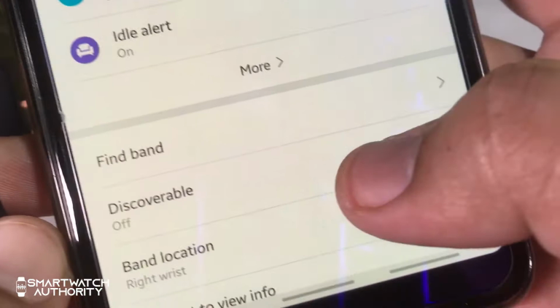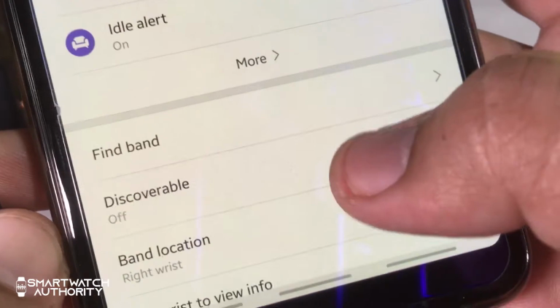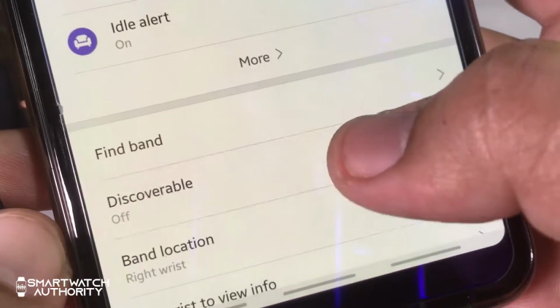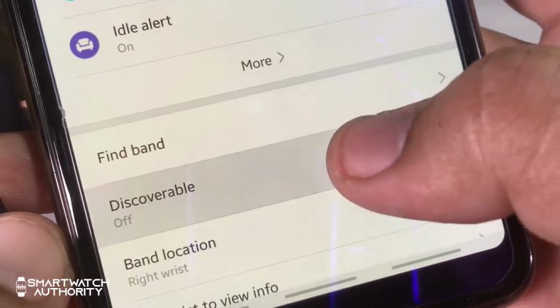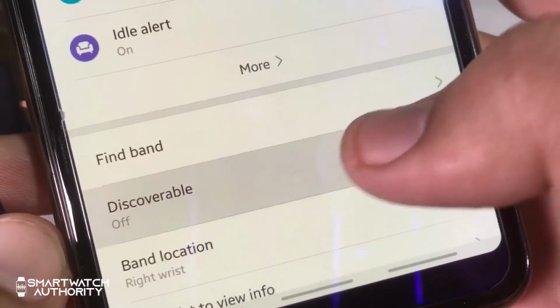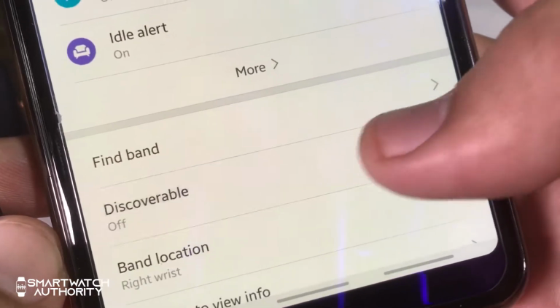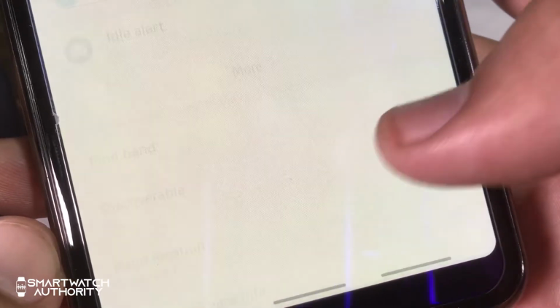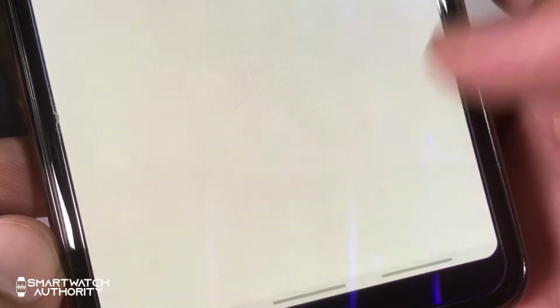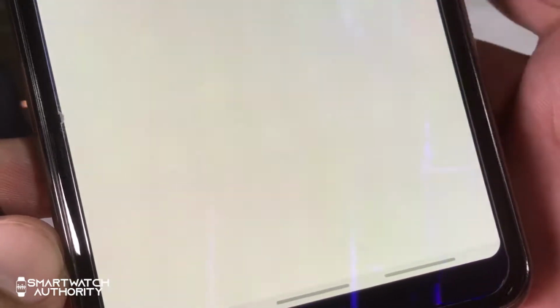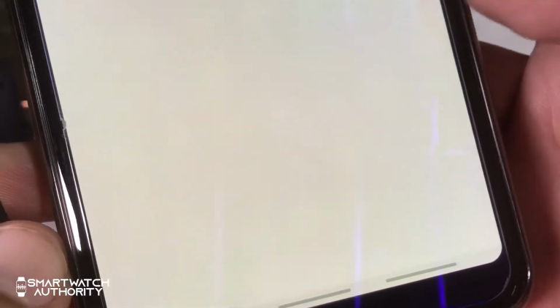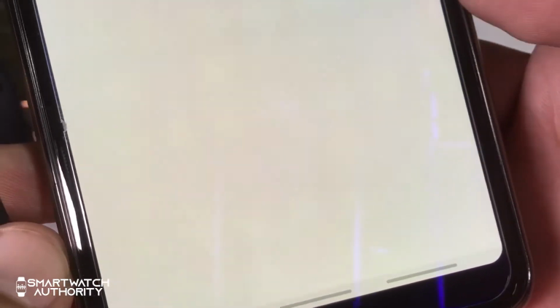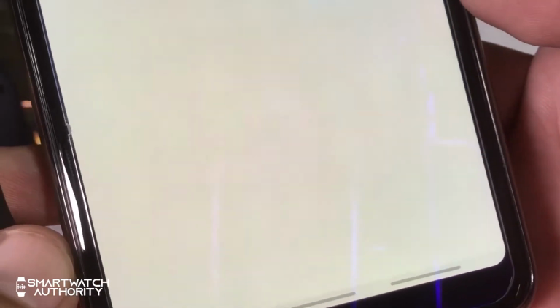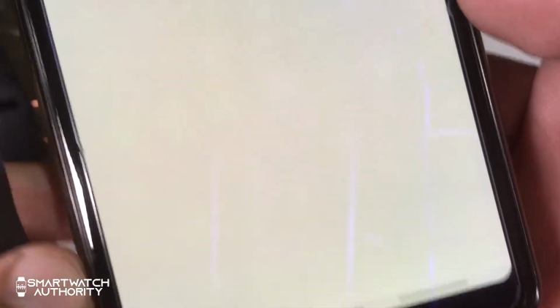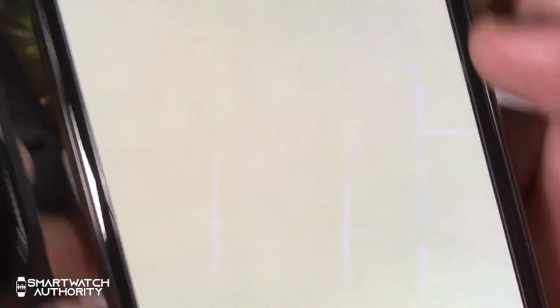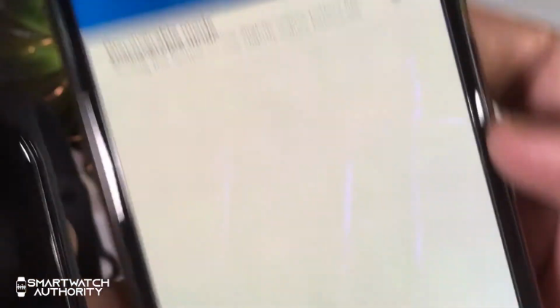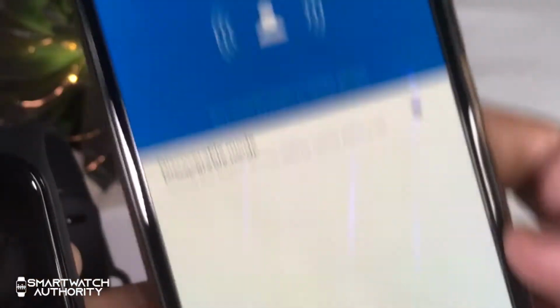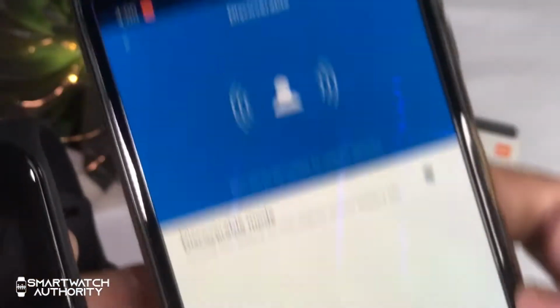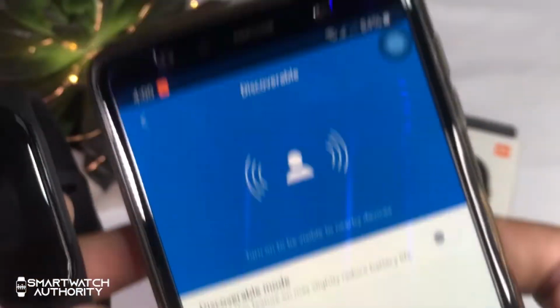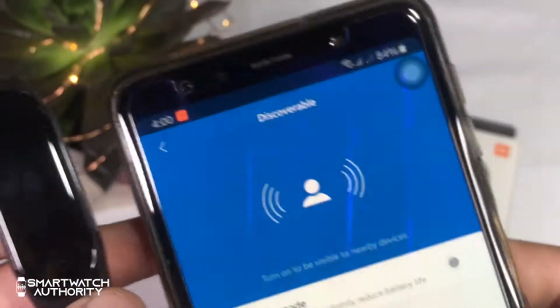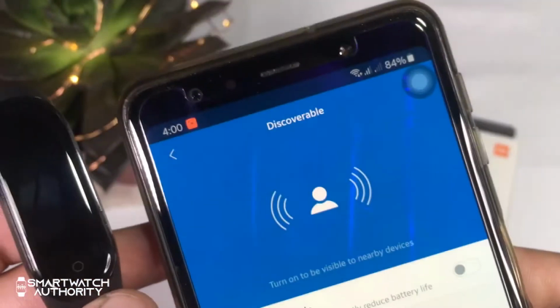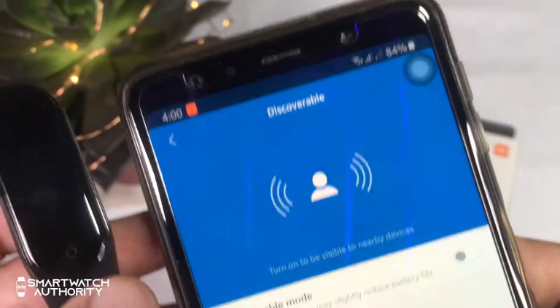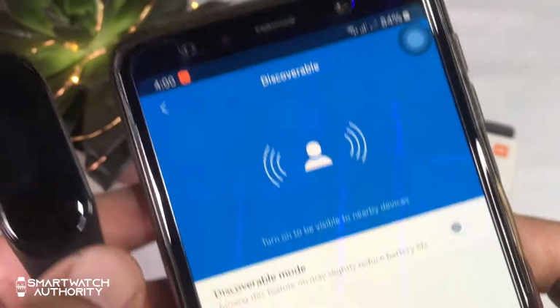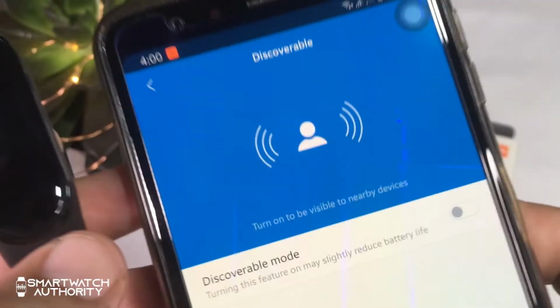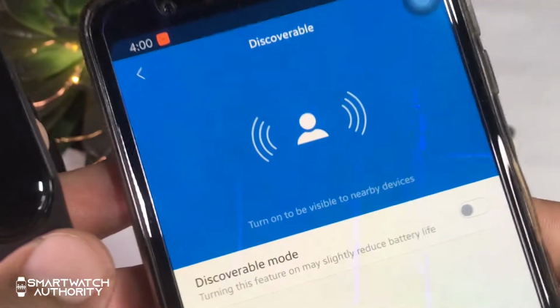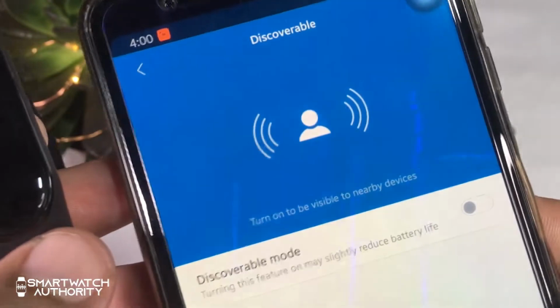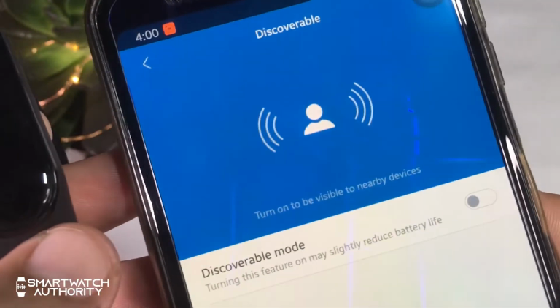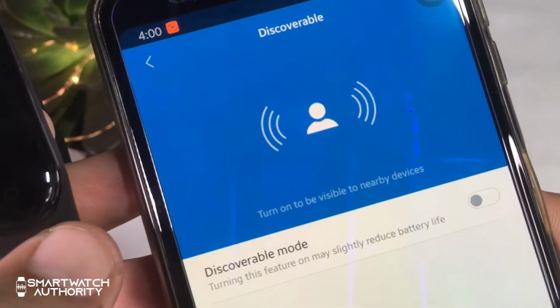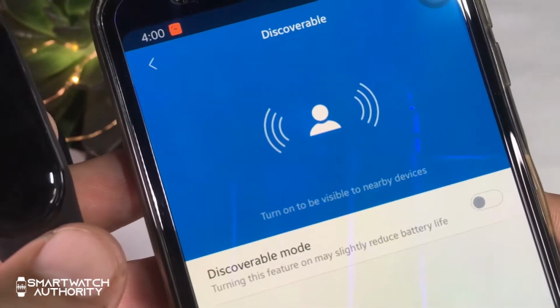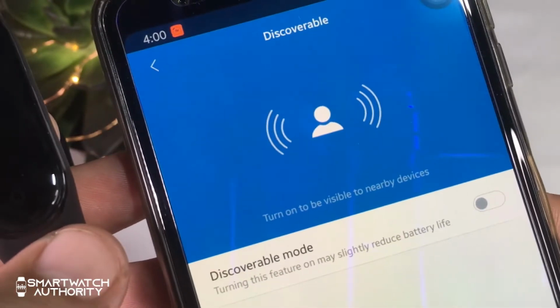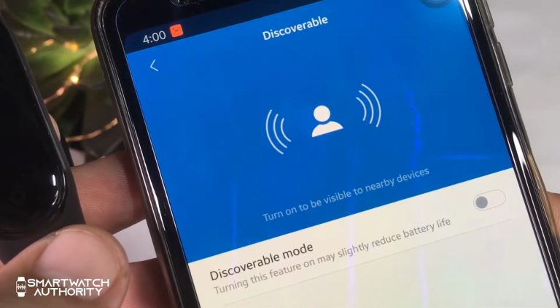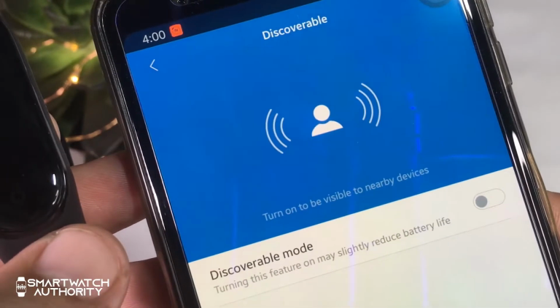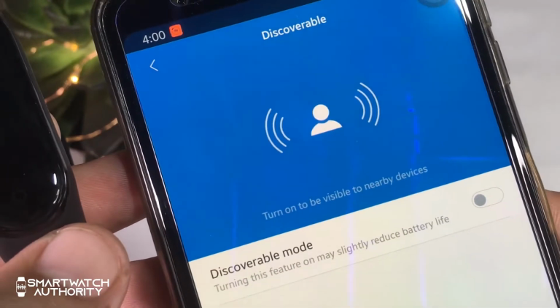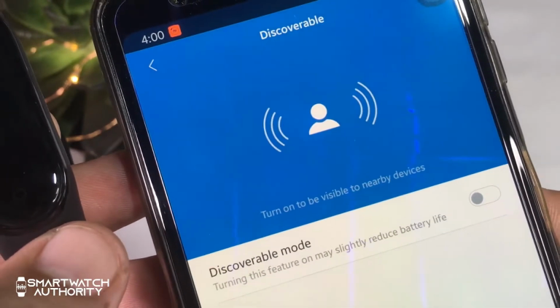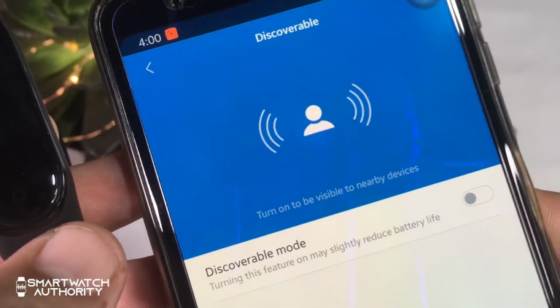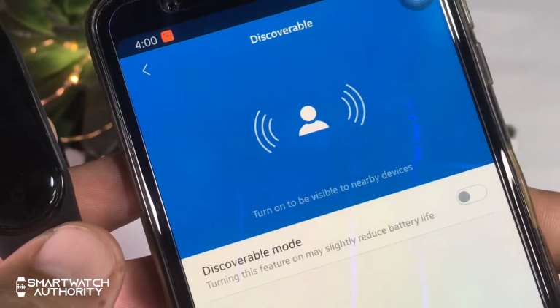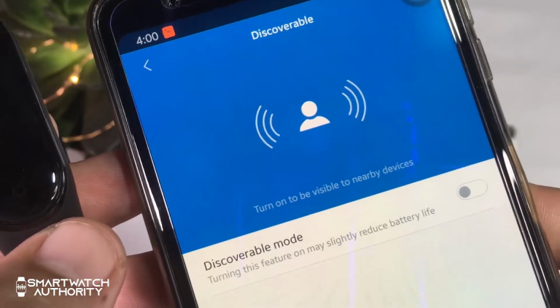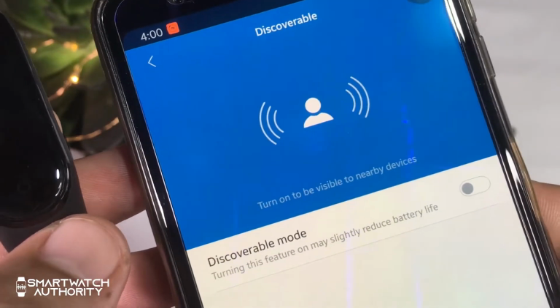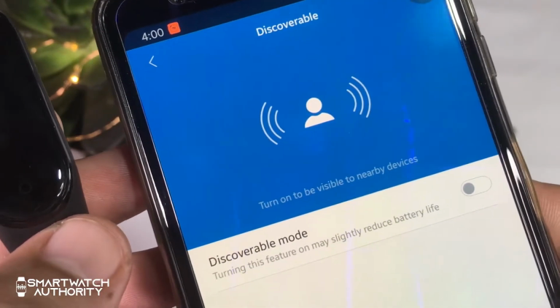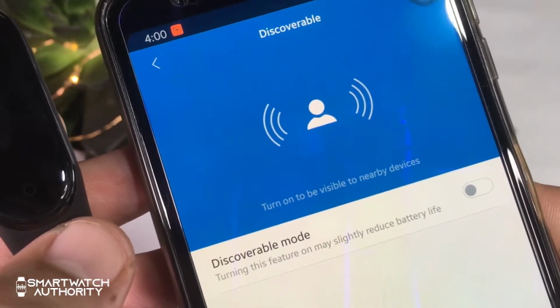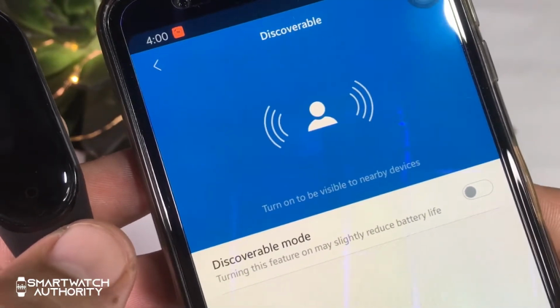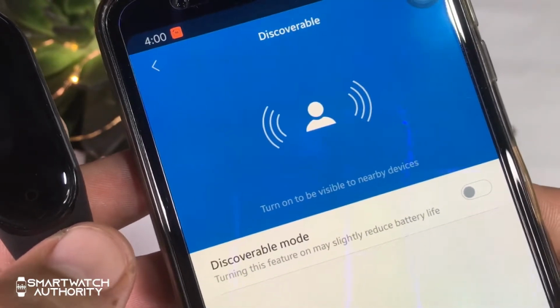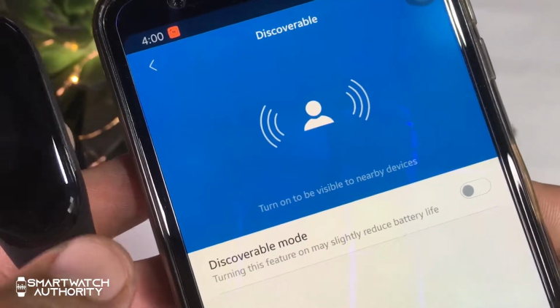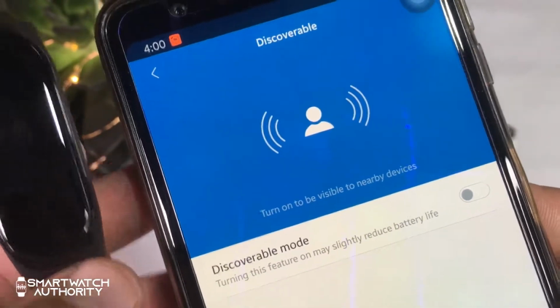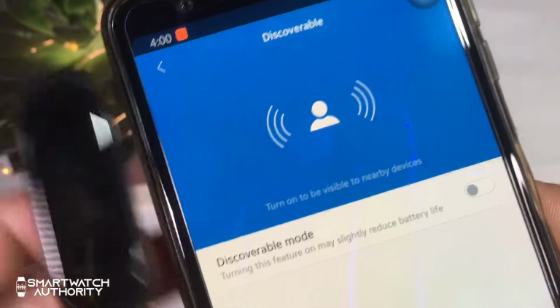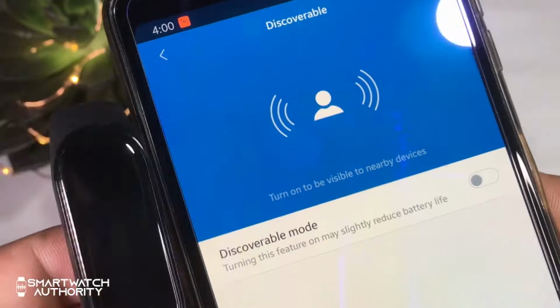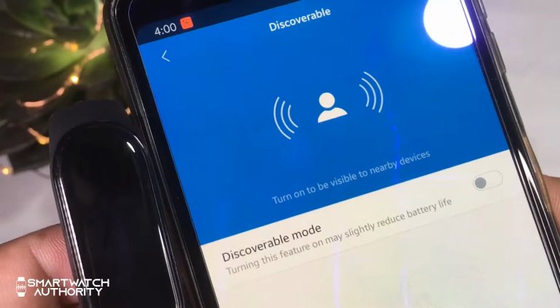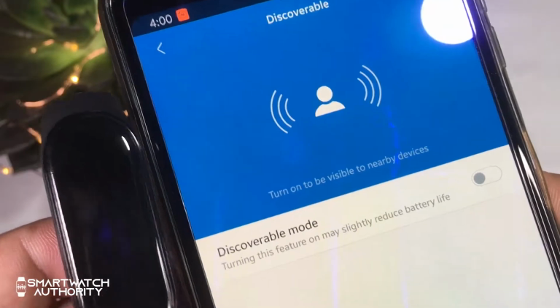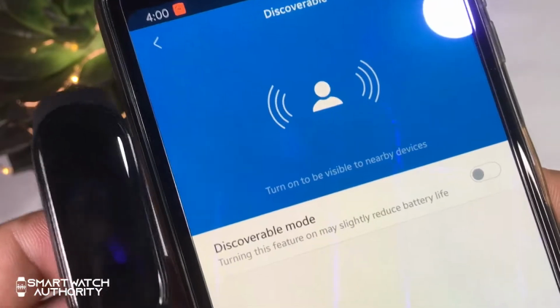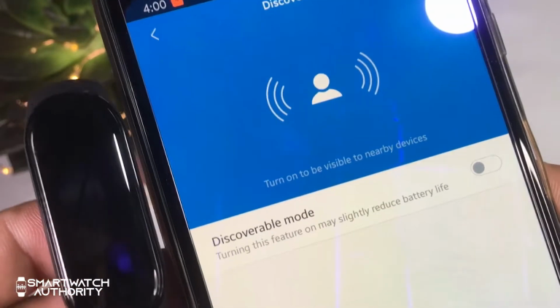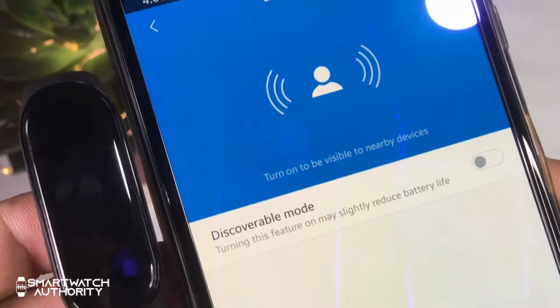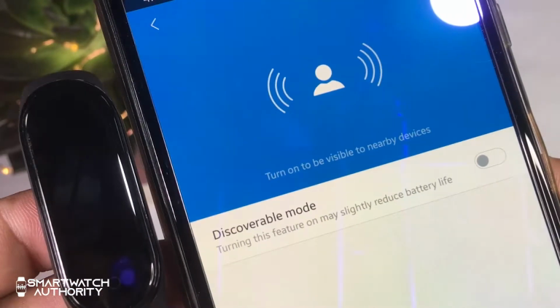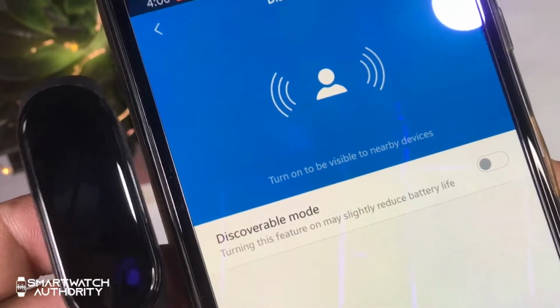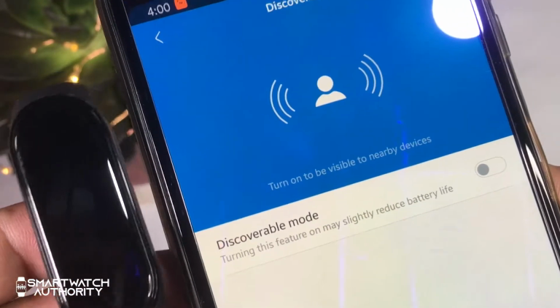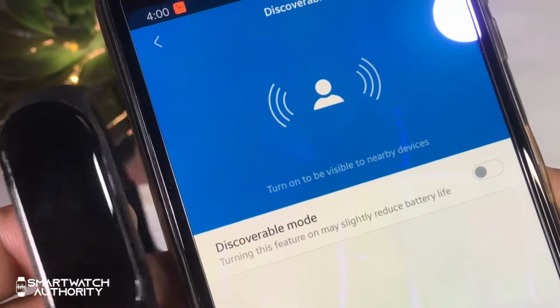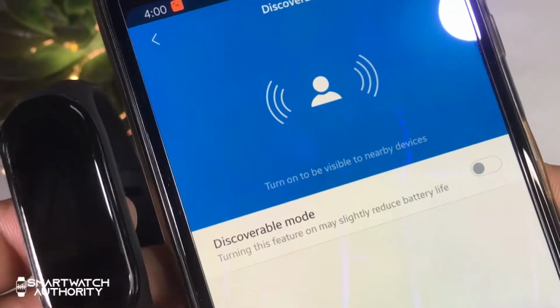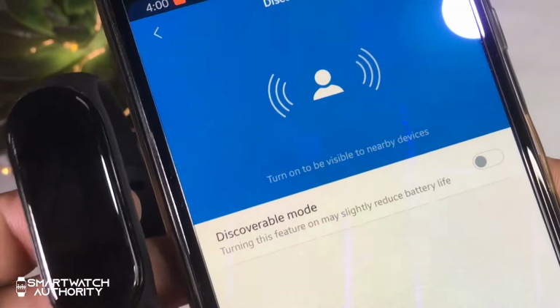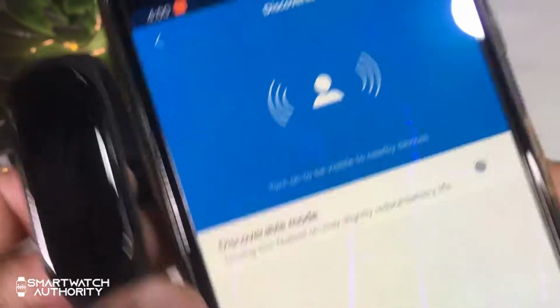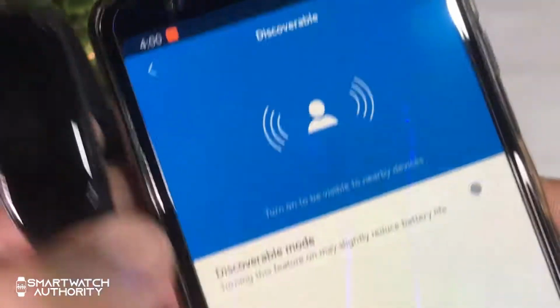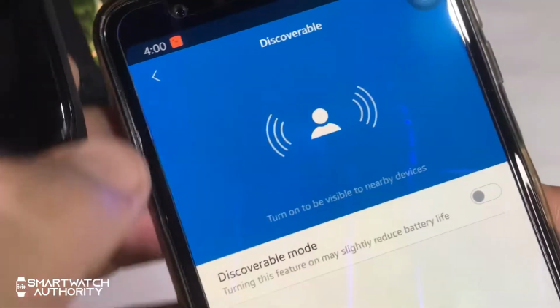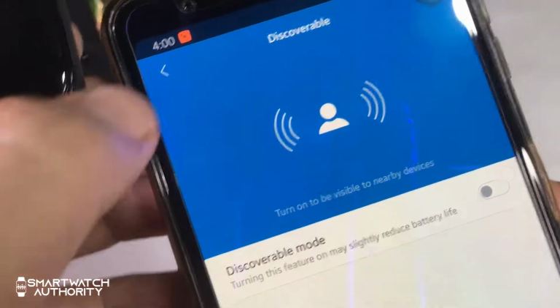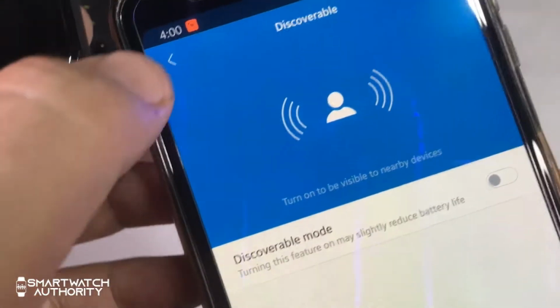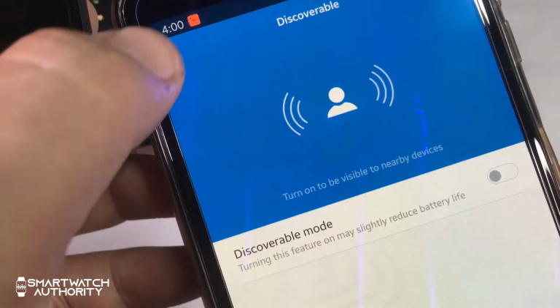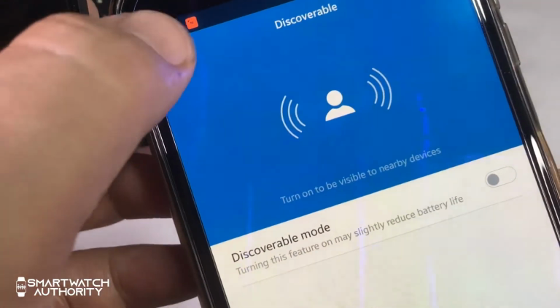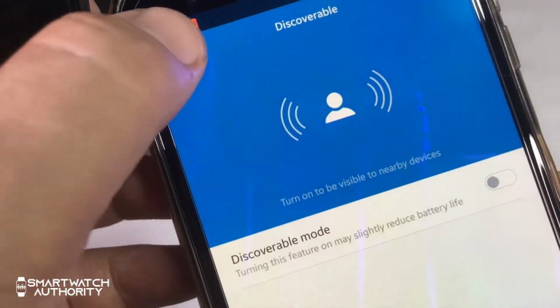If you turn on this option, your Mi Band 4 will be visible to other devices and your step data will be visible from other devices.